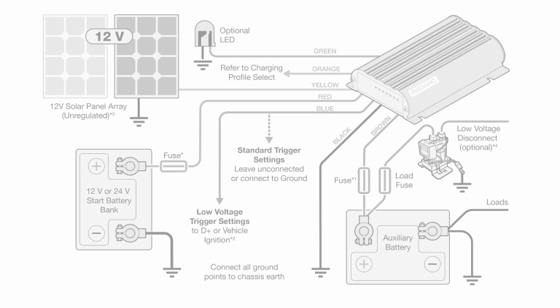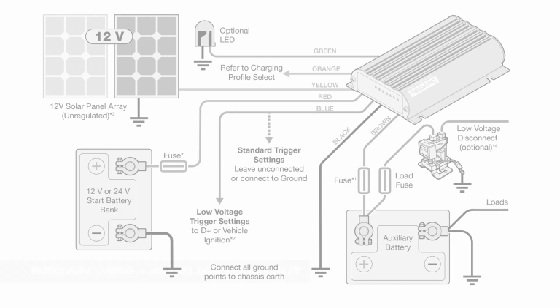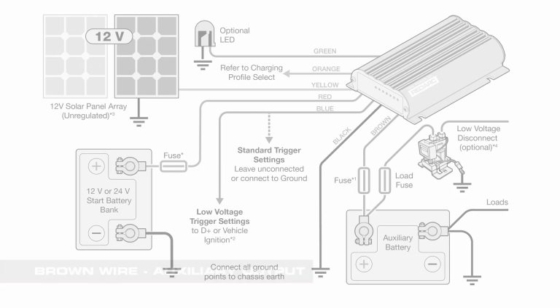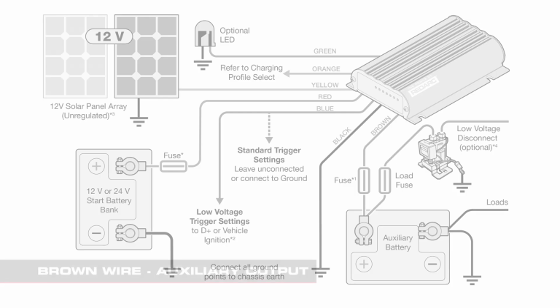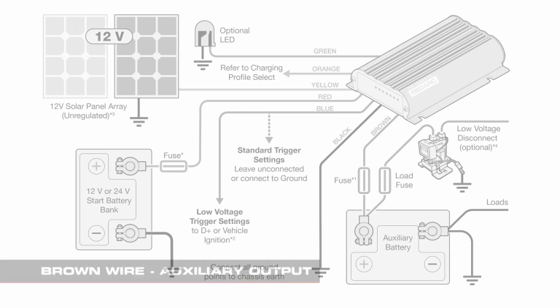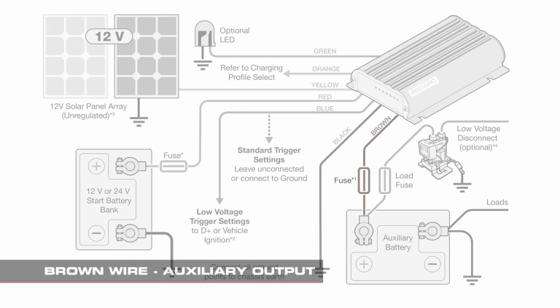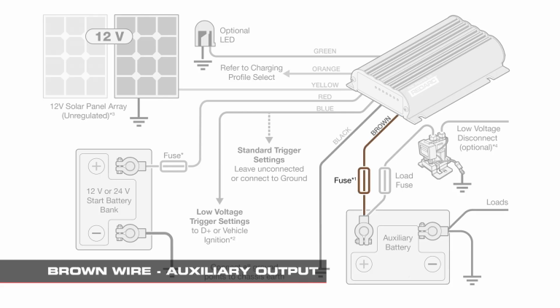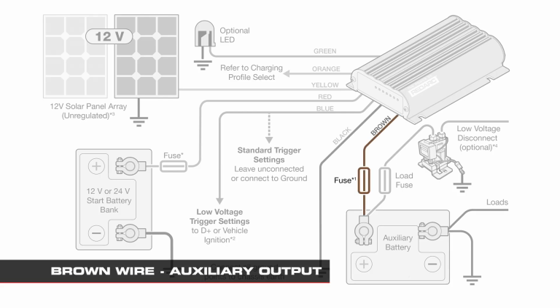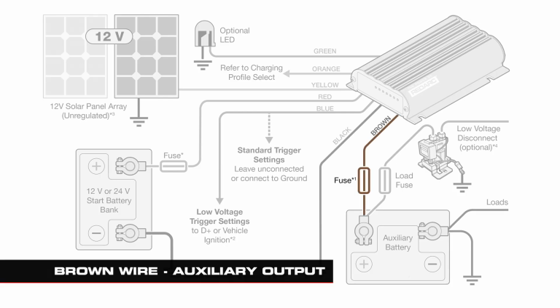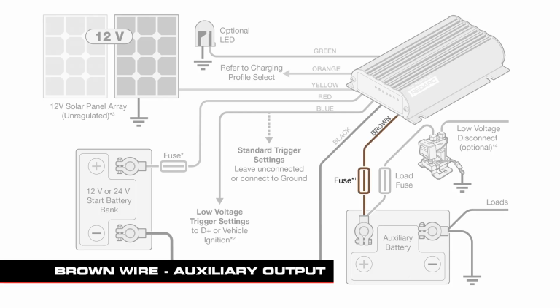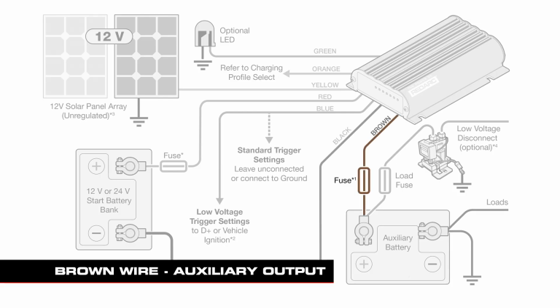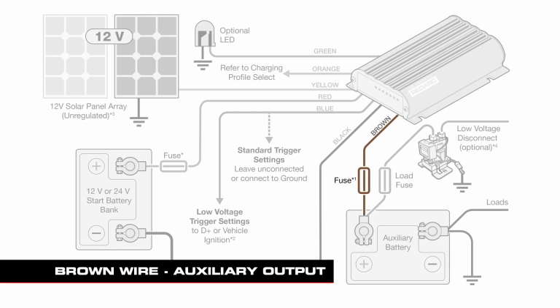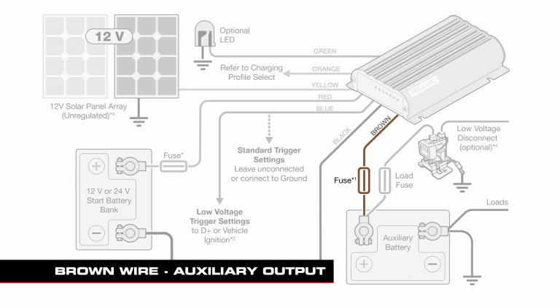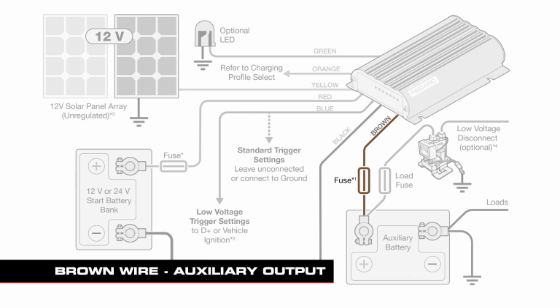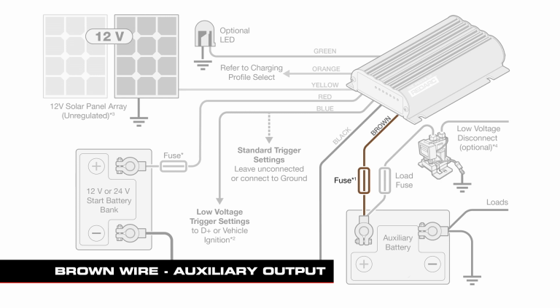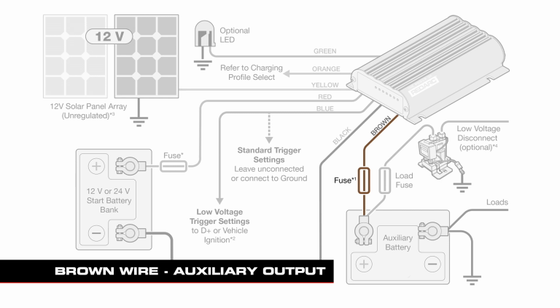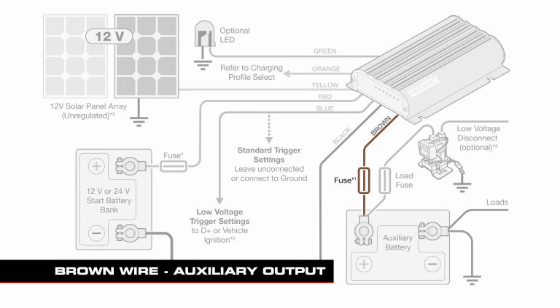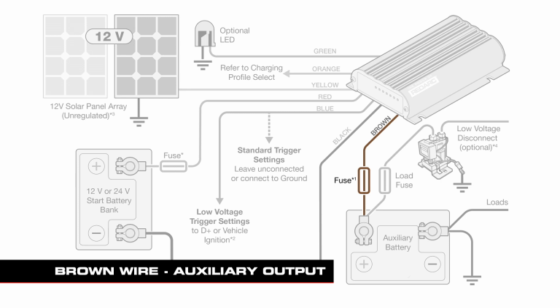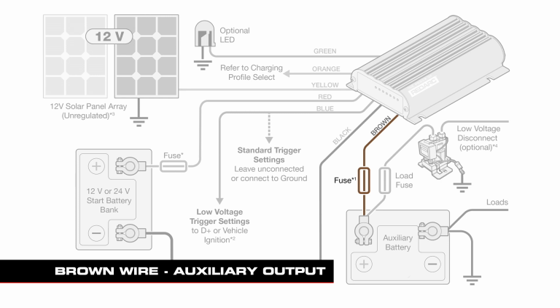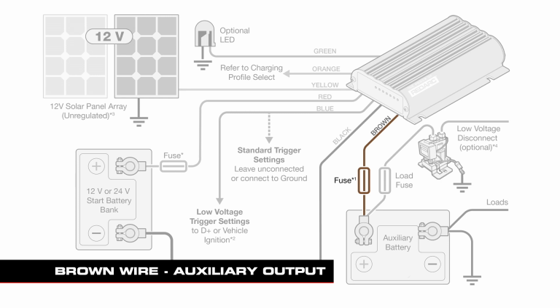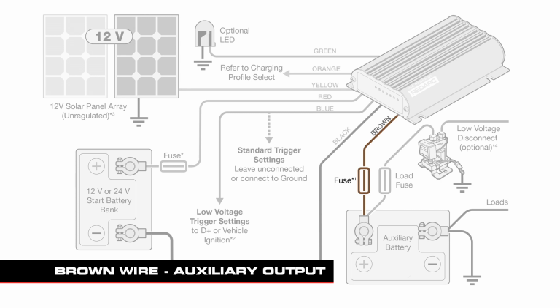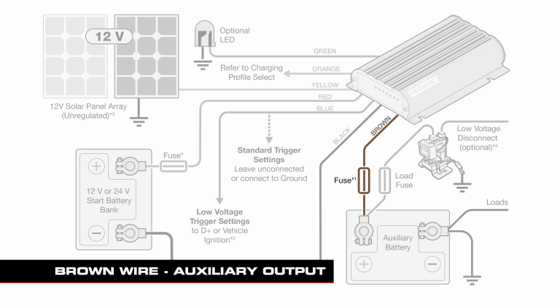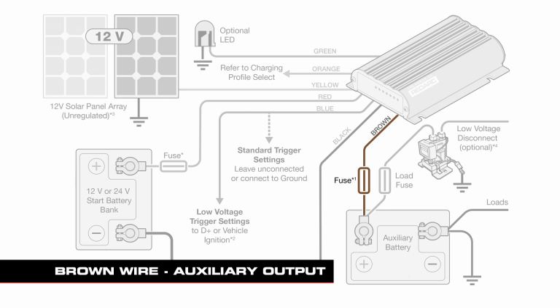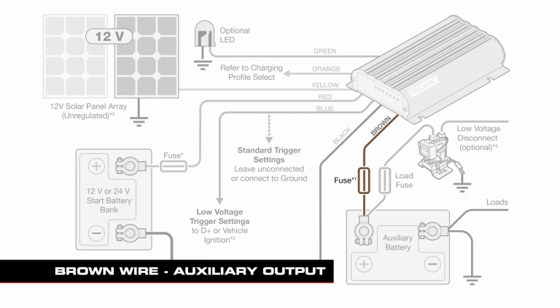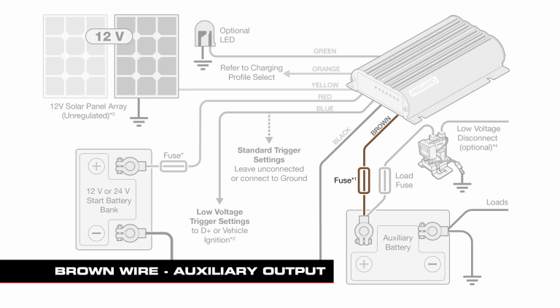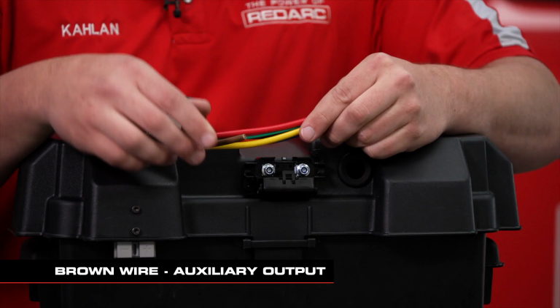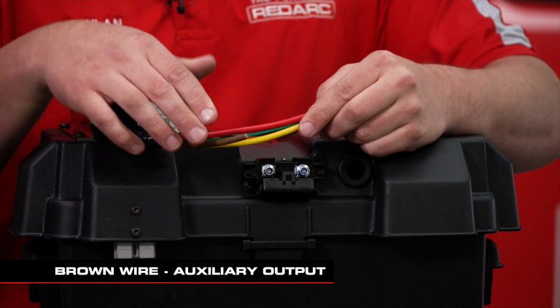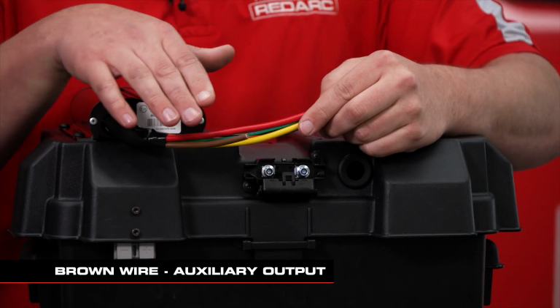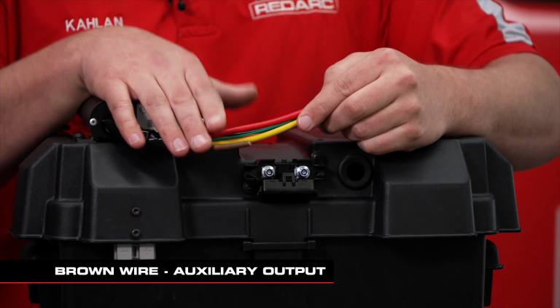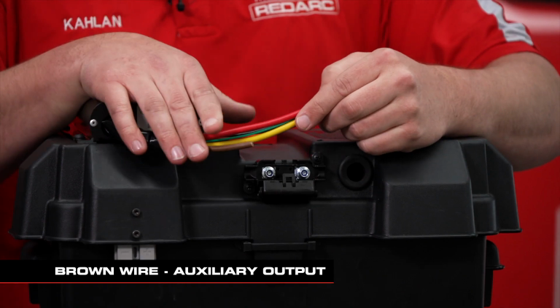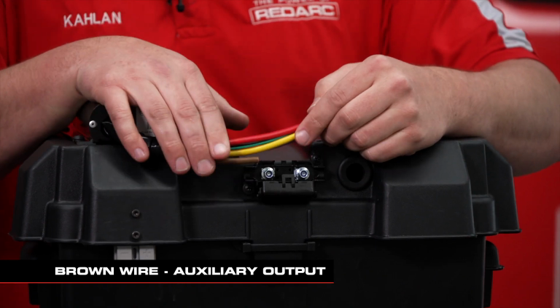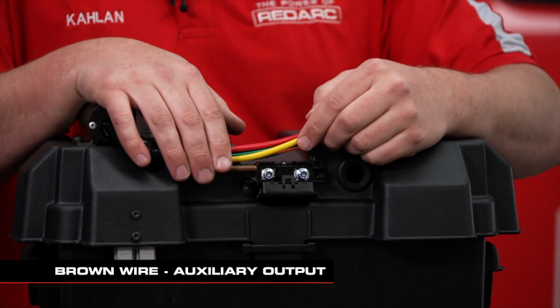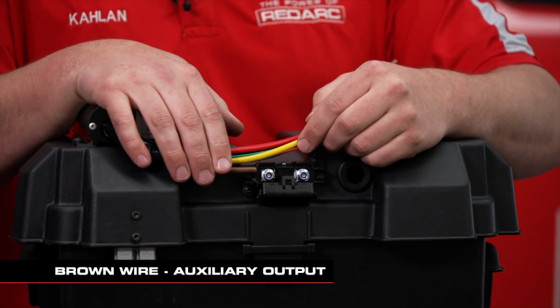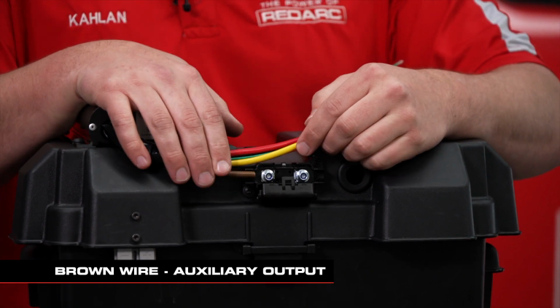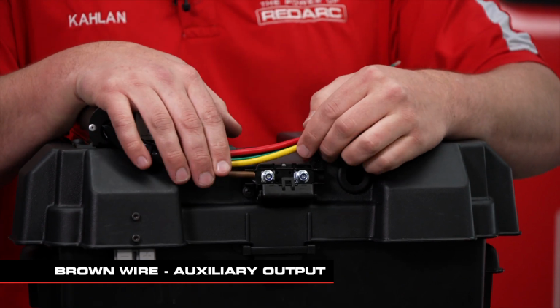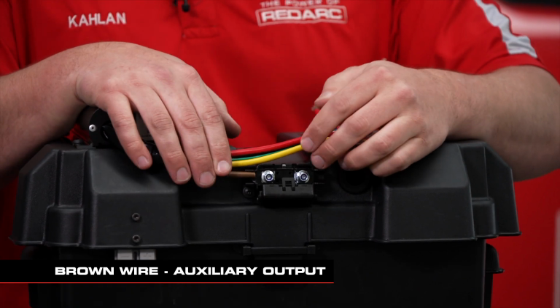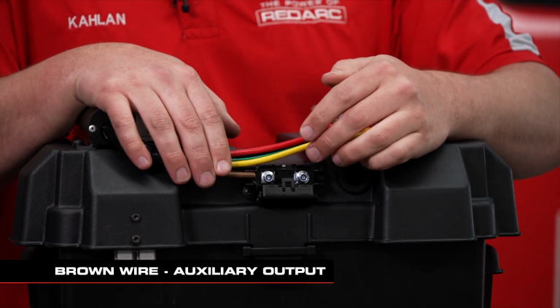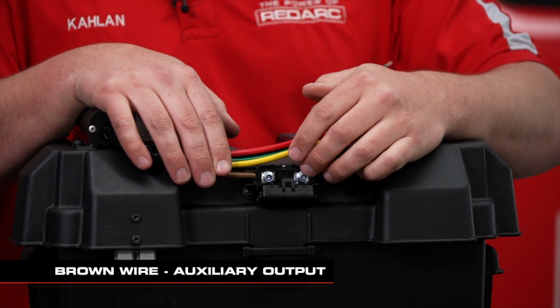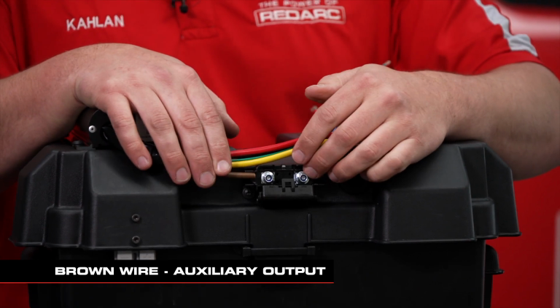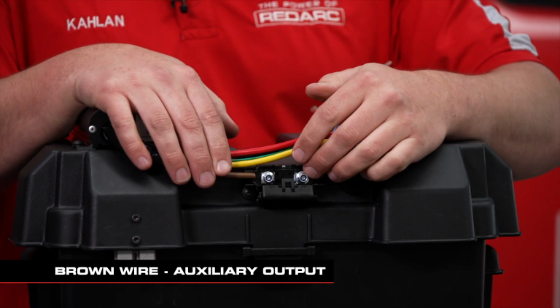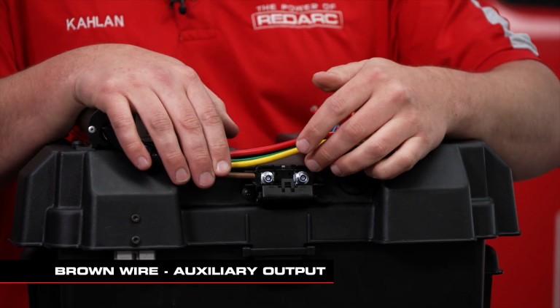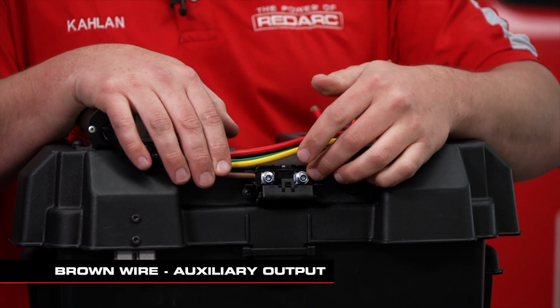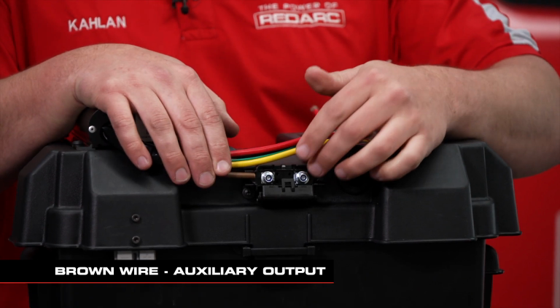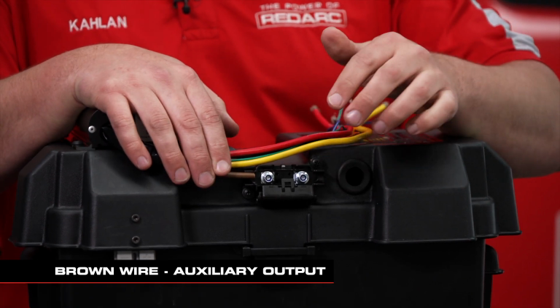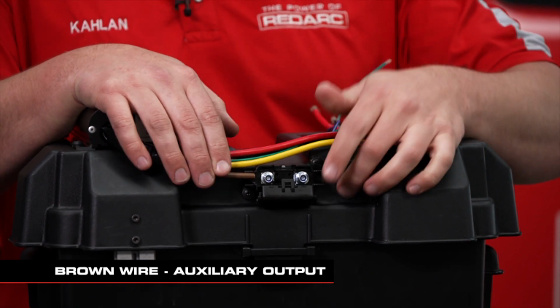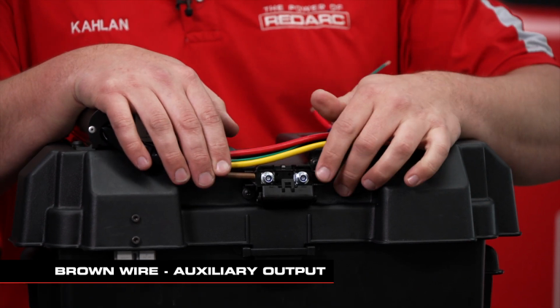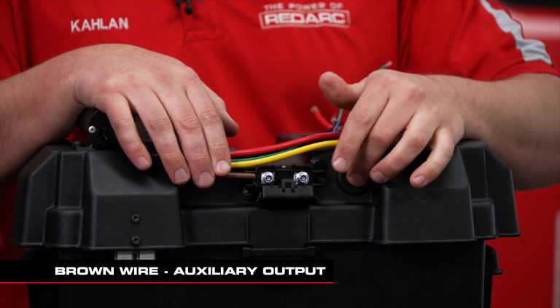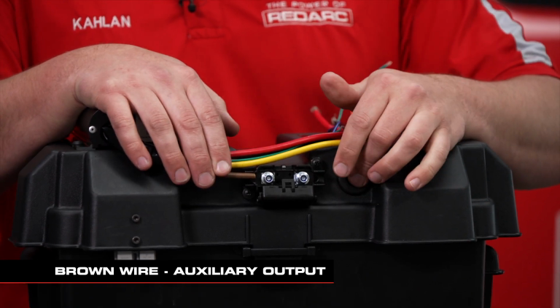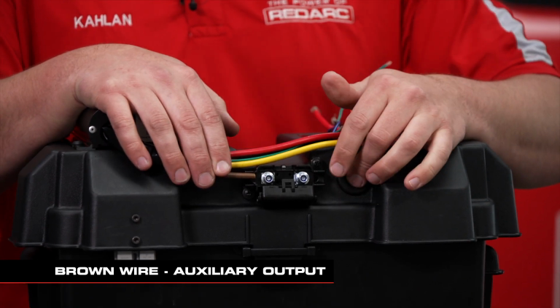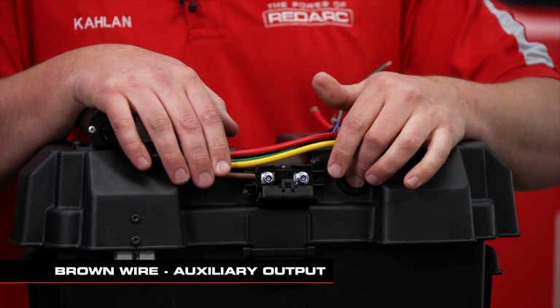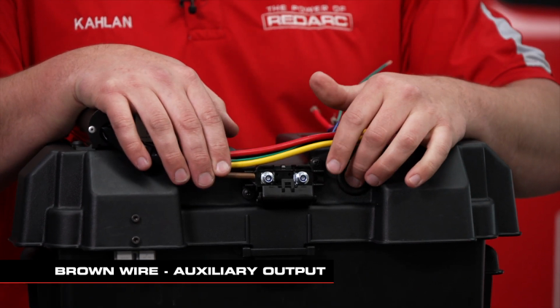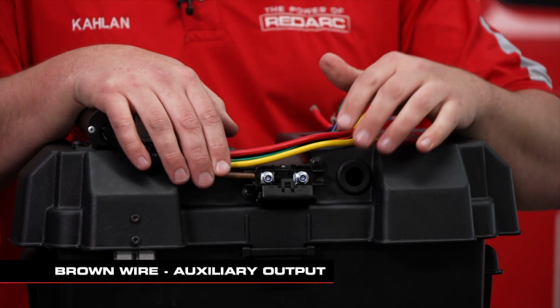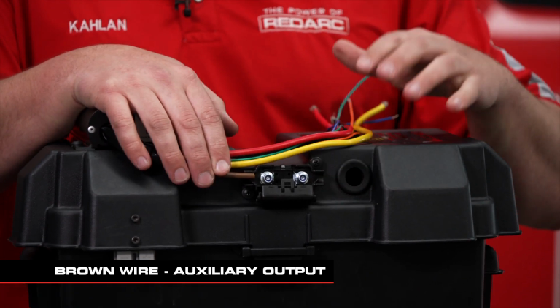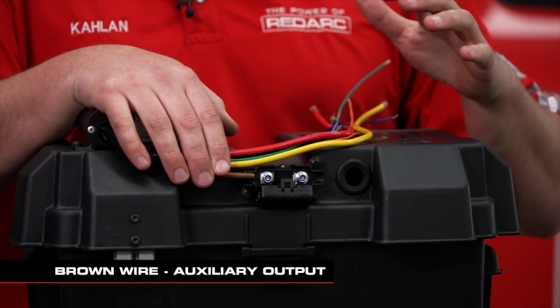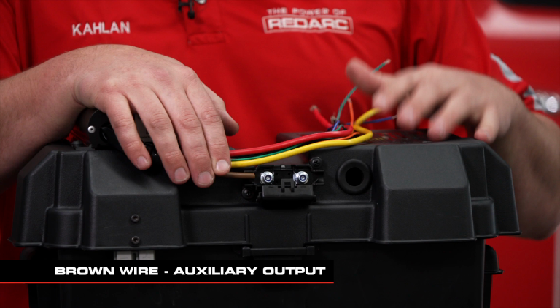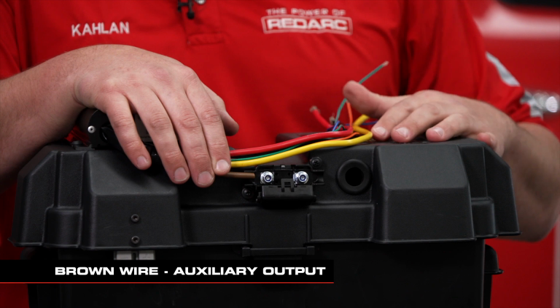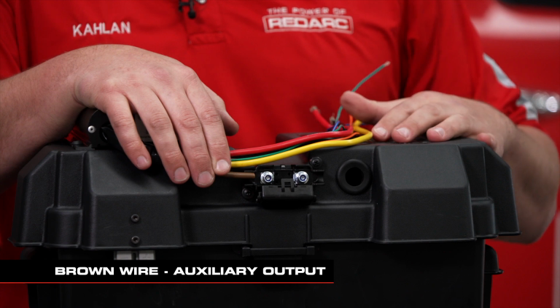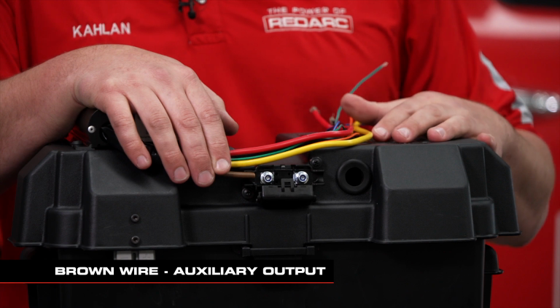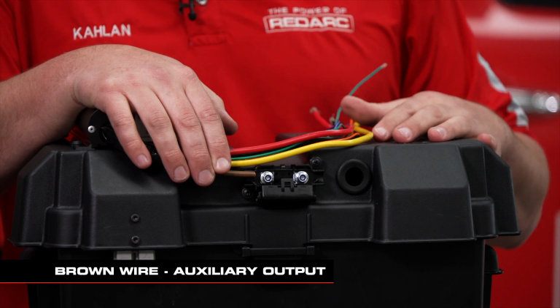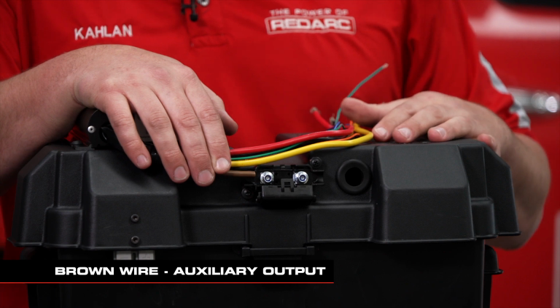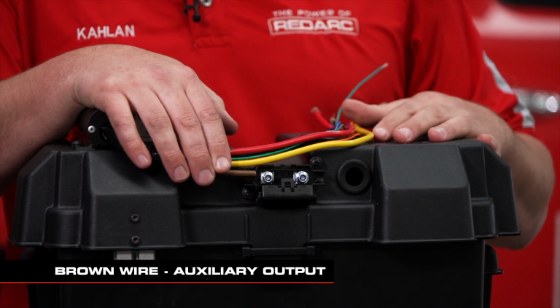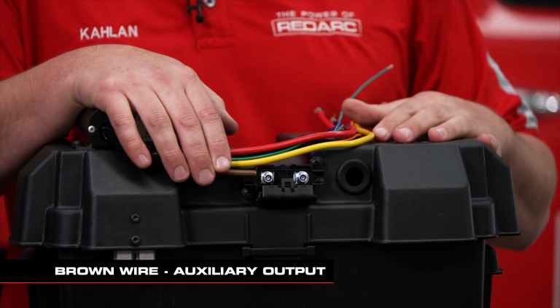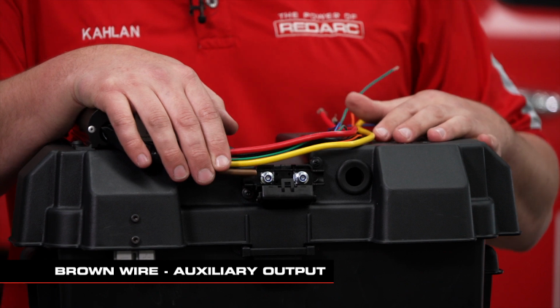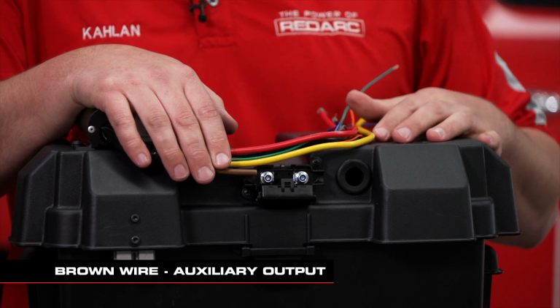This brown wire here is your auxiliary battery output. That's going to run straight into the fuse and then duck inside the box and terminate at the battery.